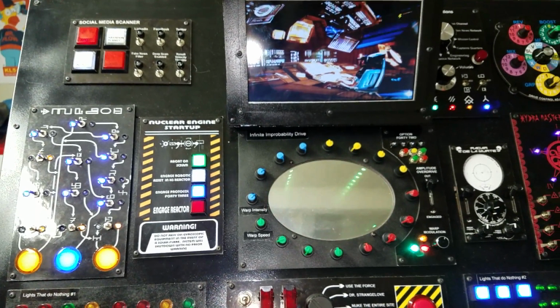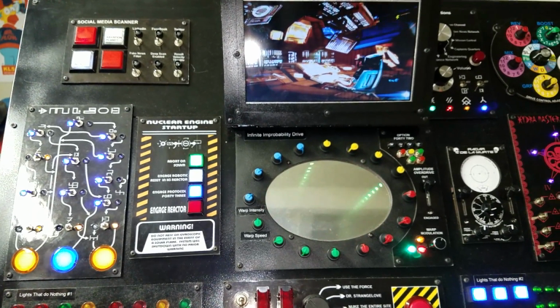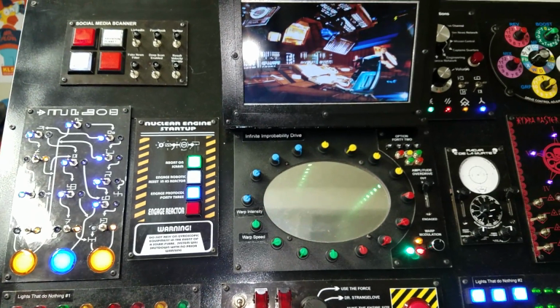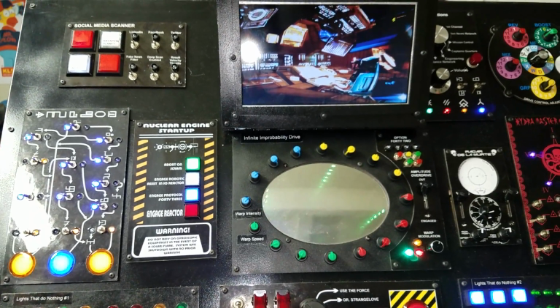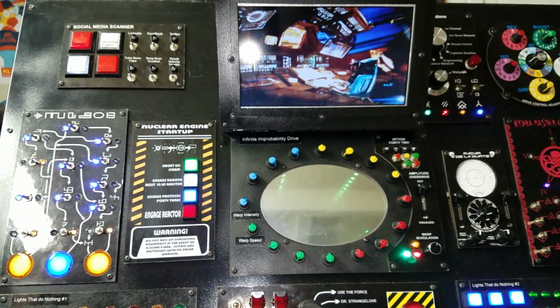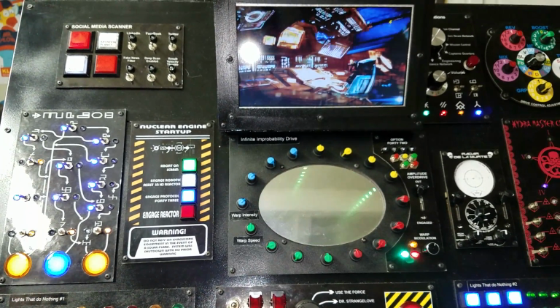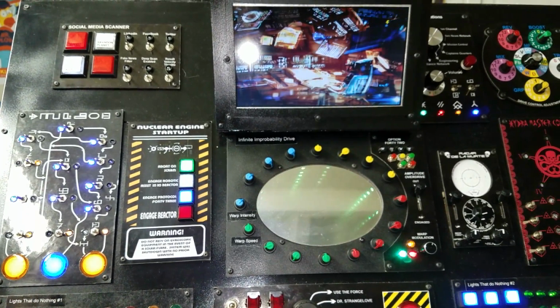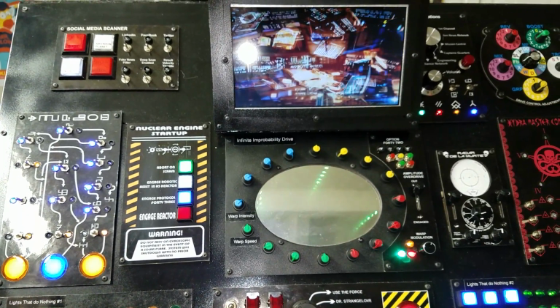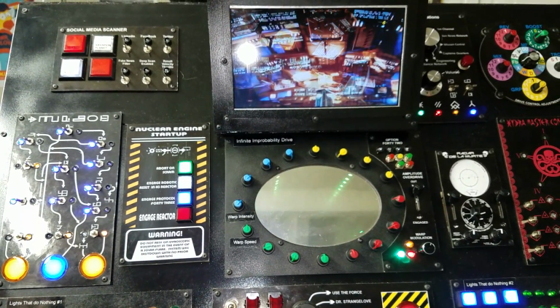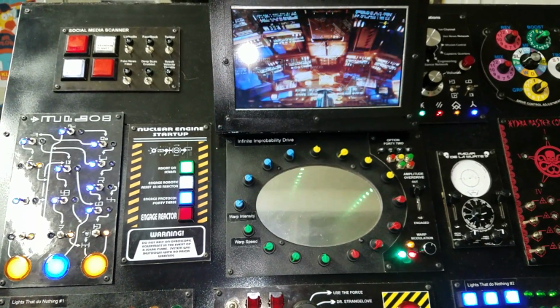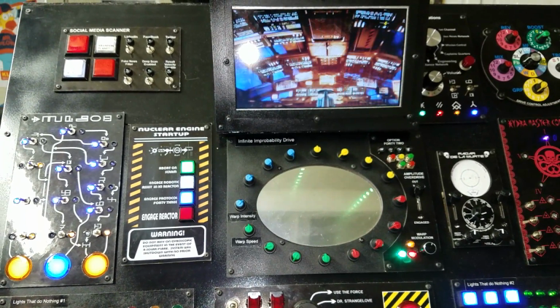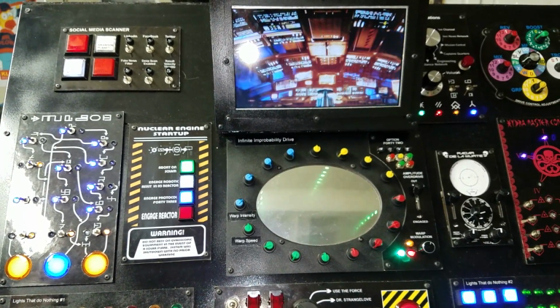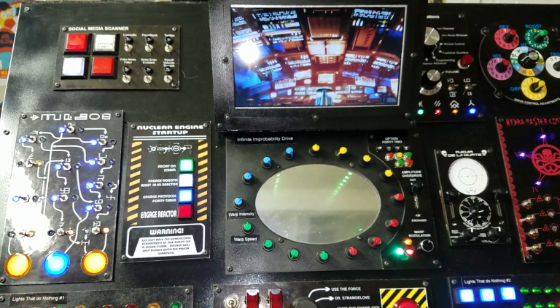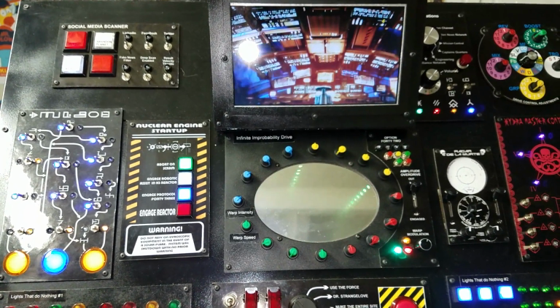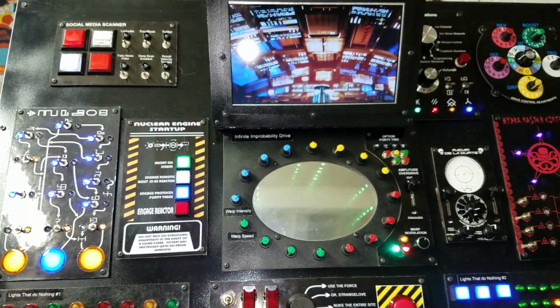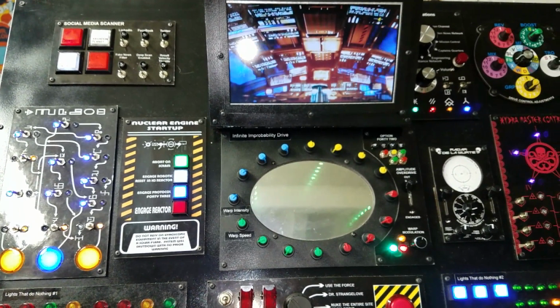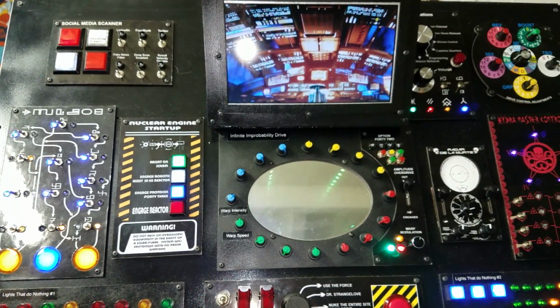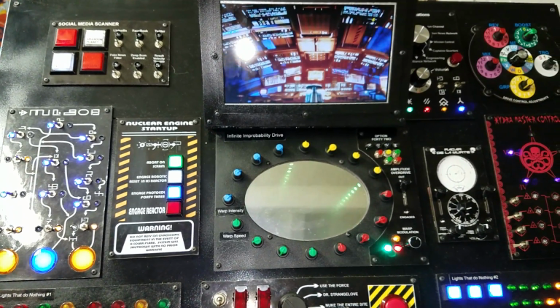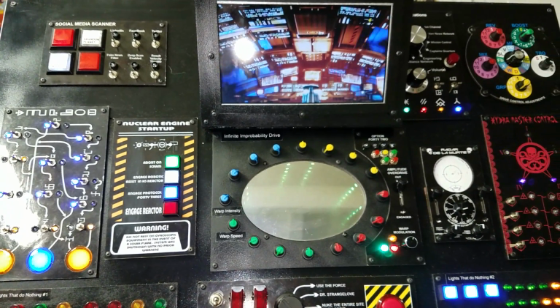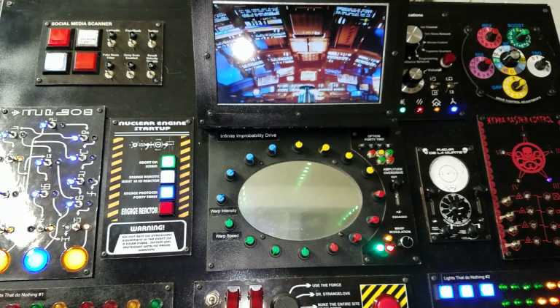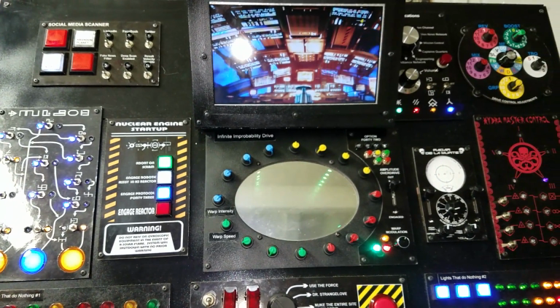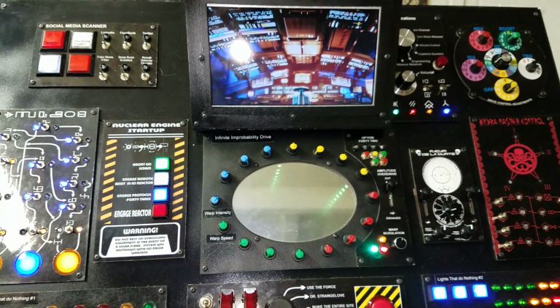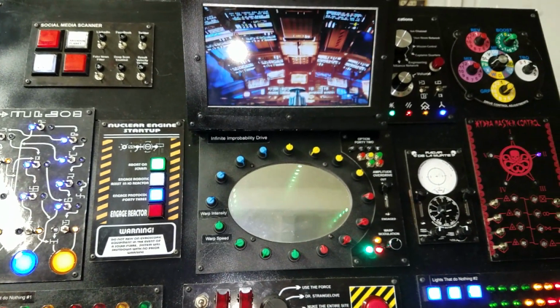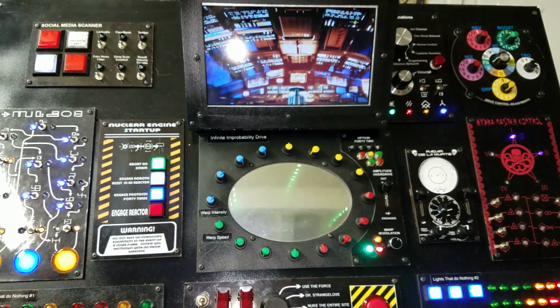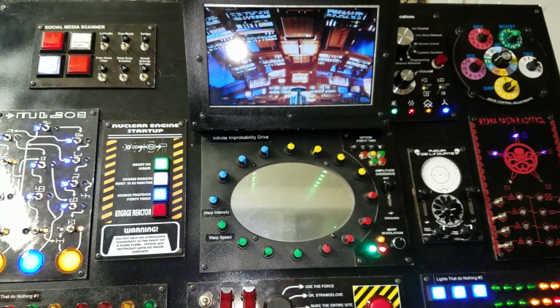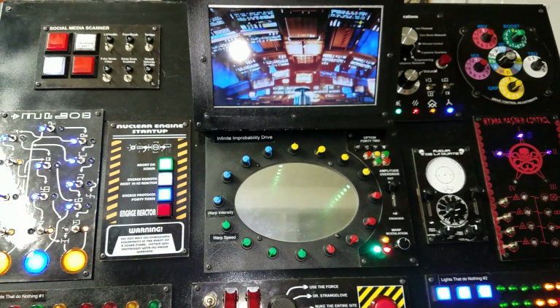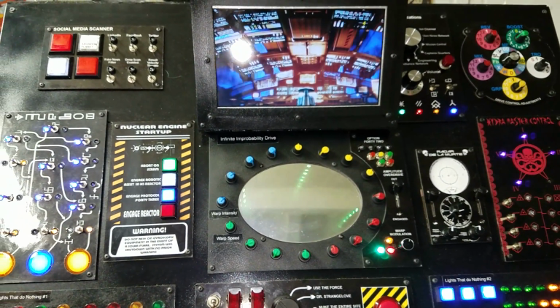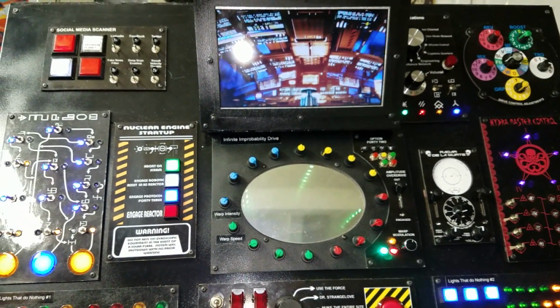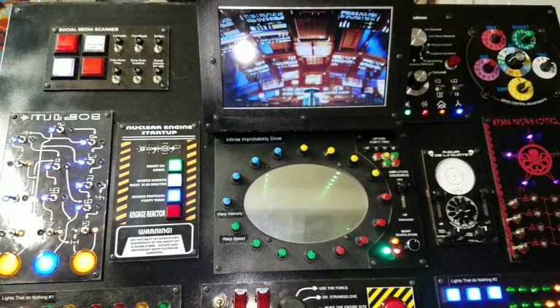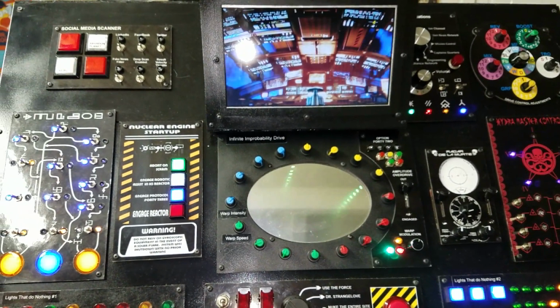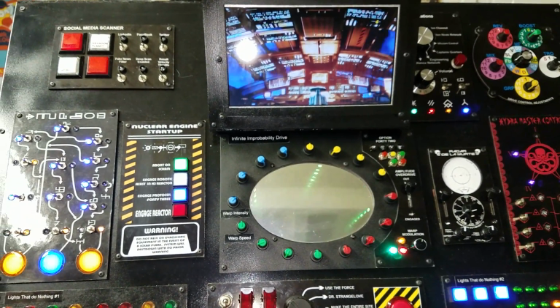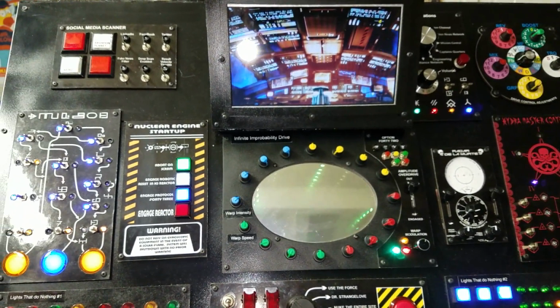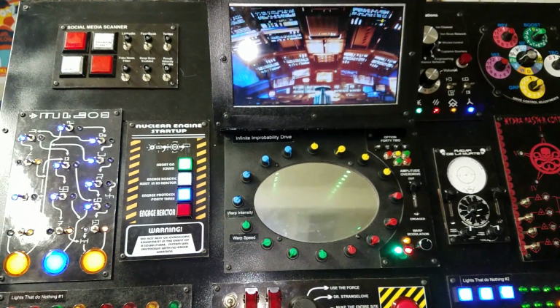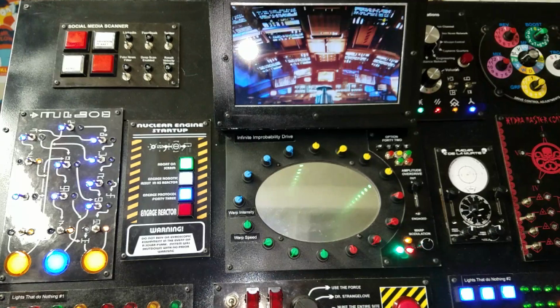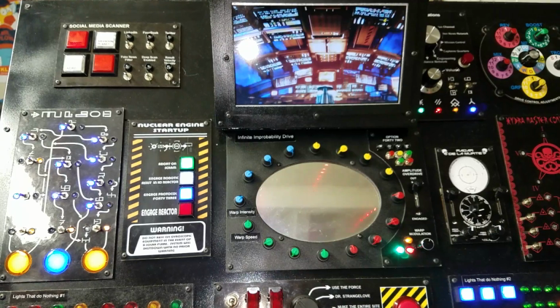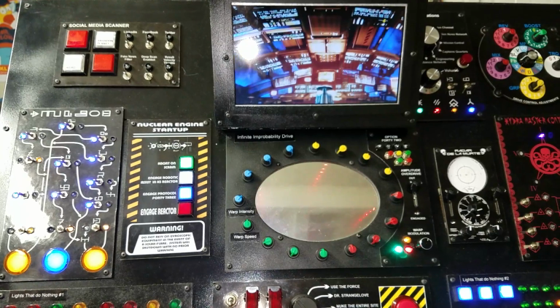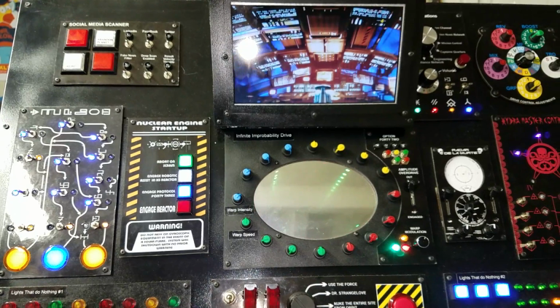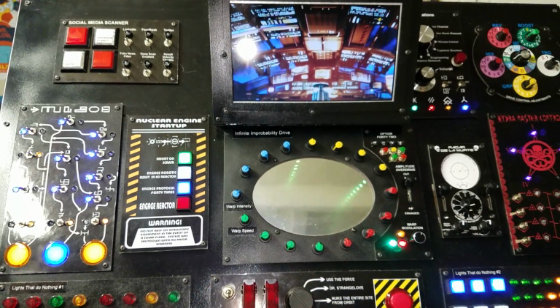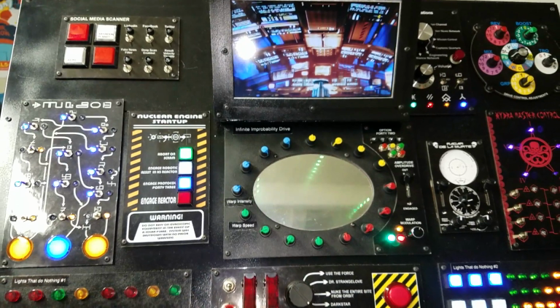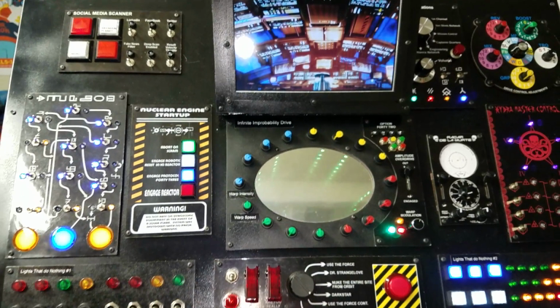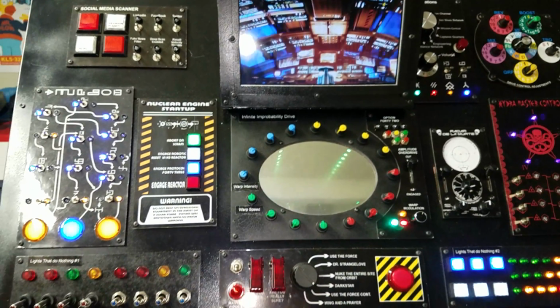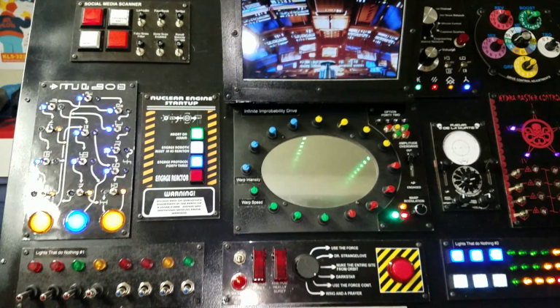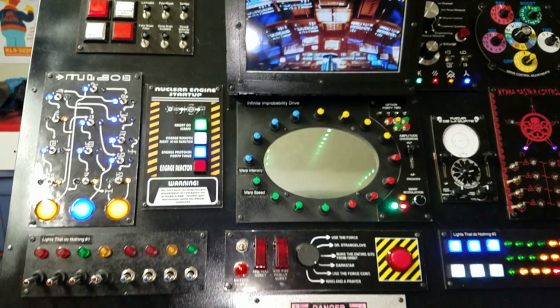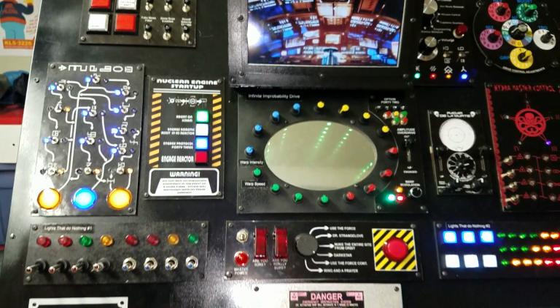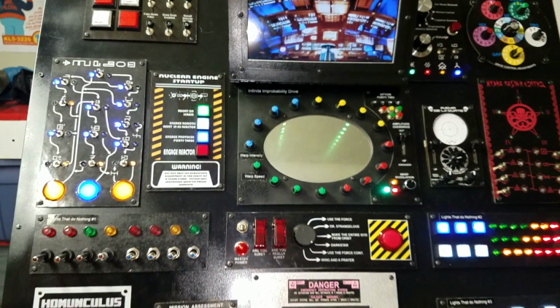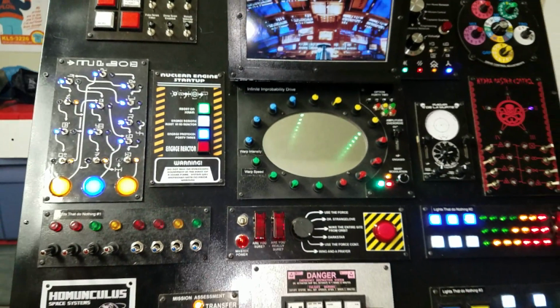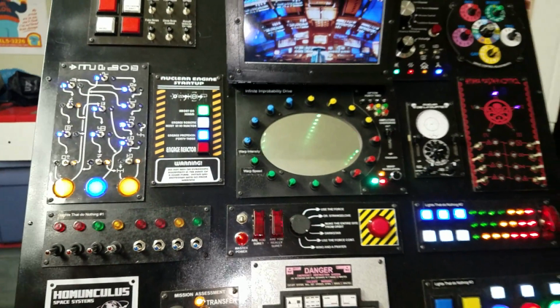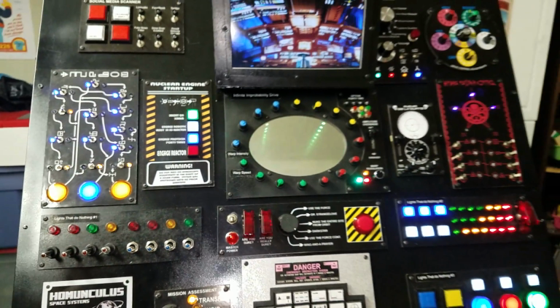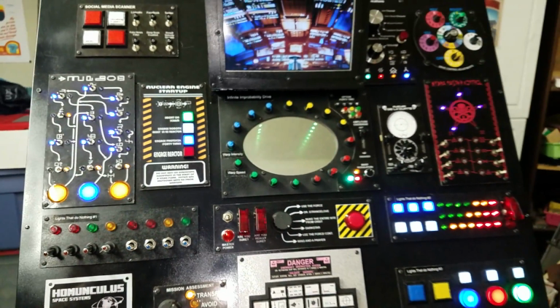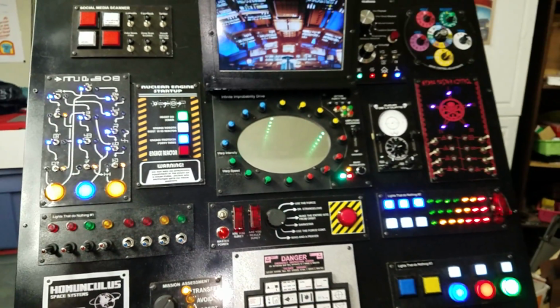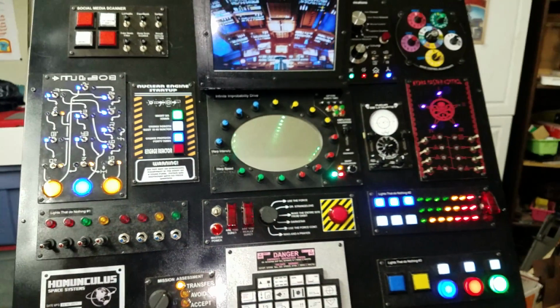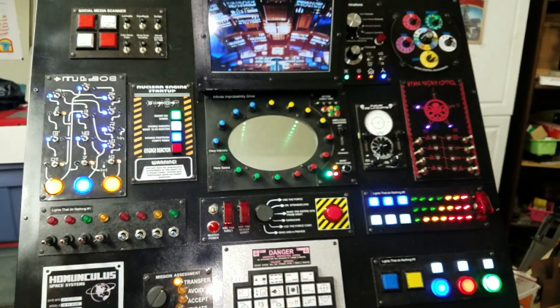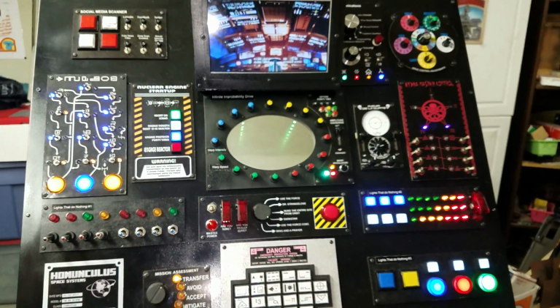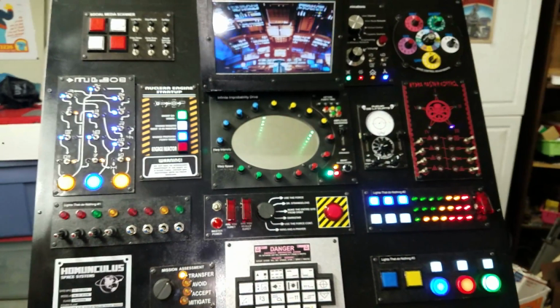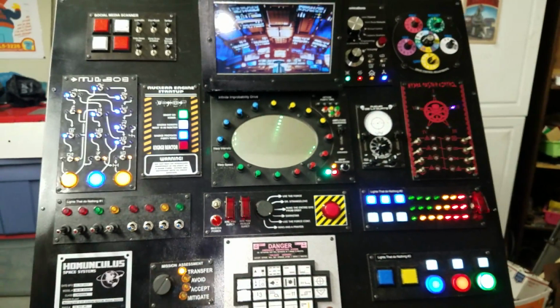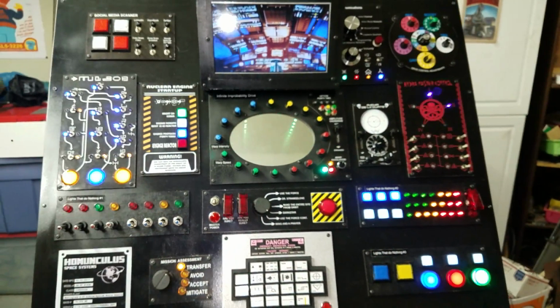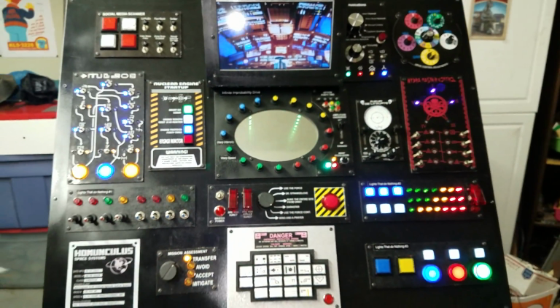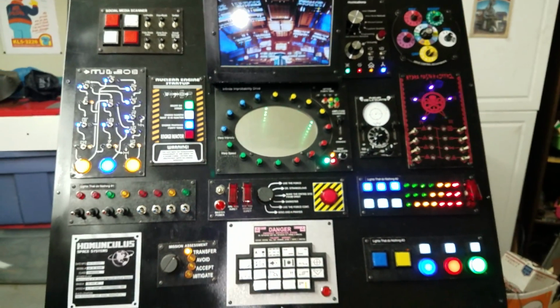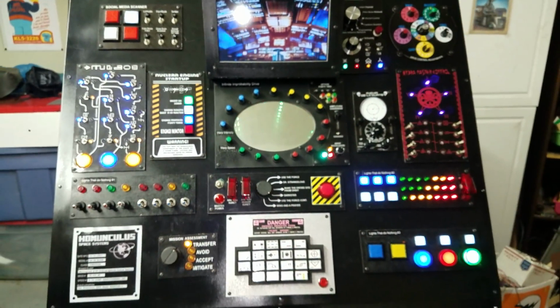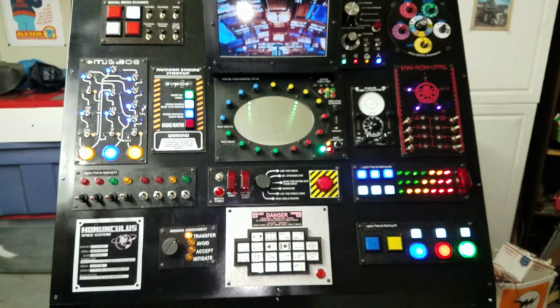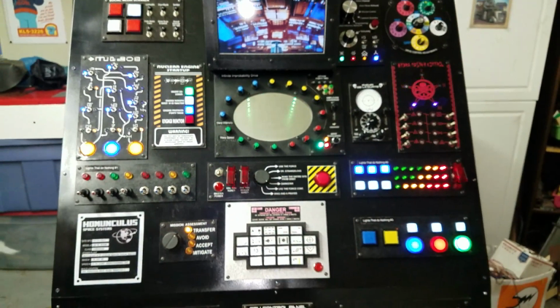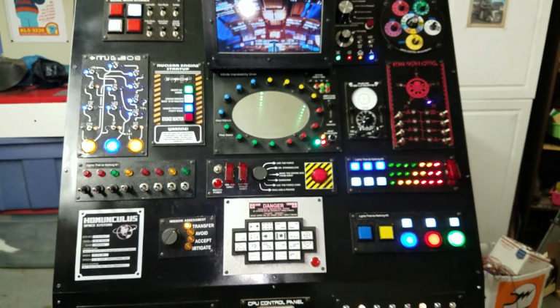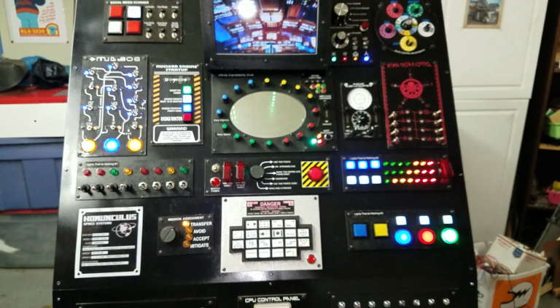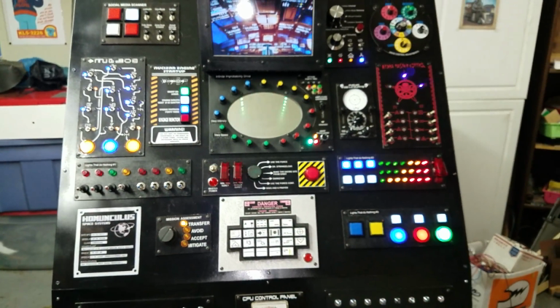There's one Pi and three Arduinos in here, and we'll go through each one.